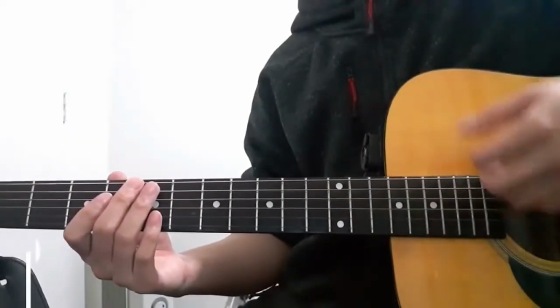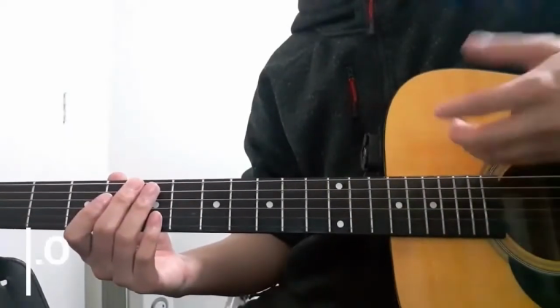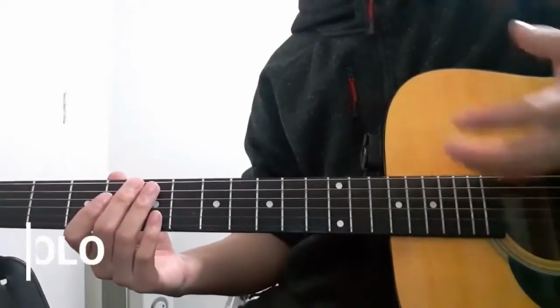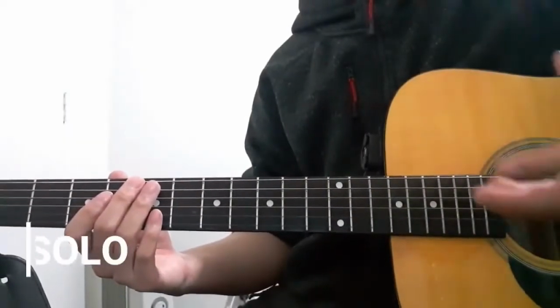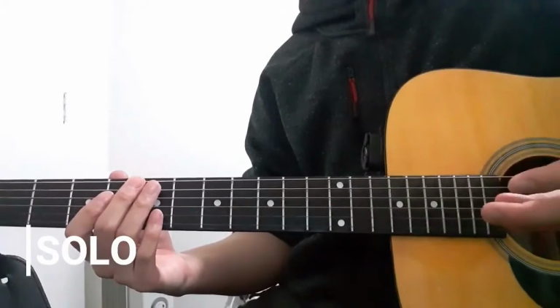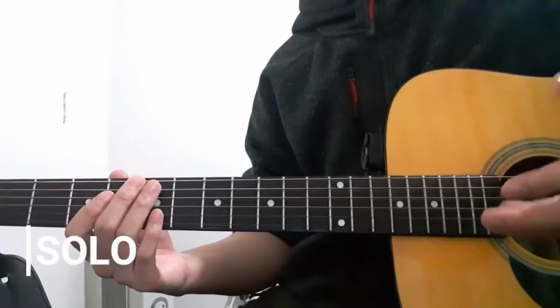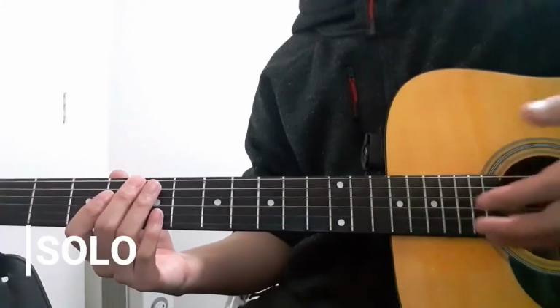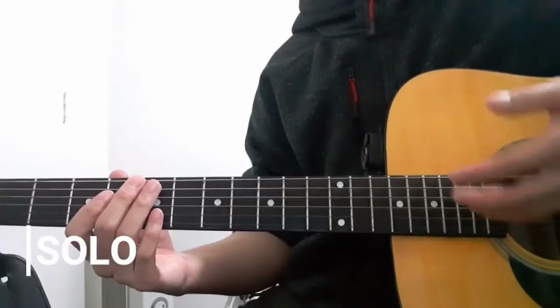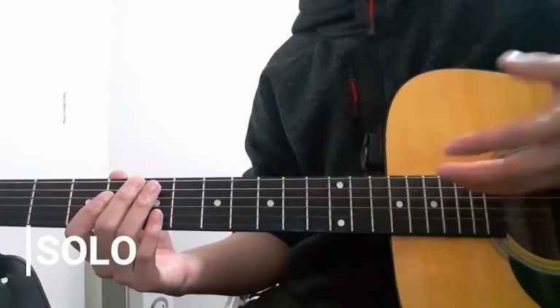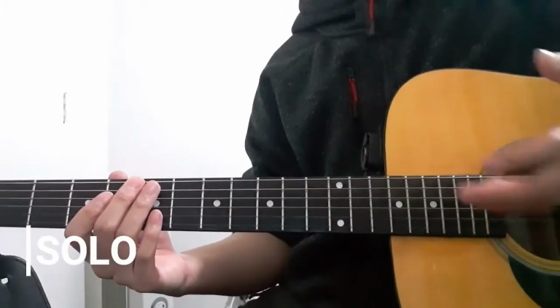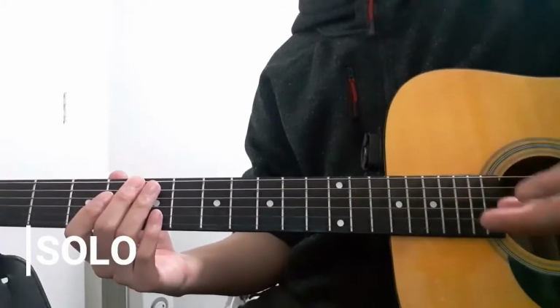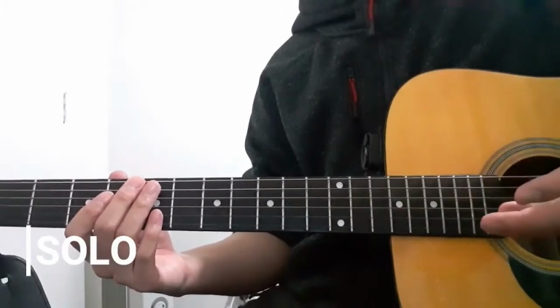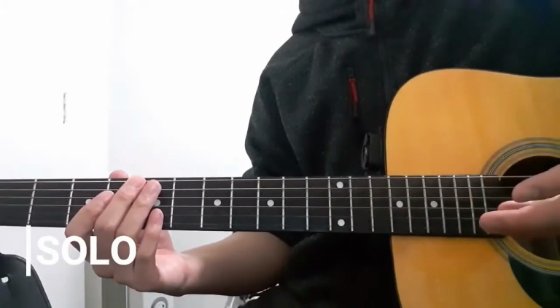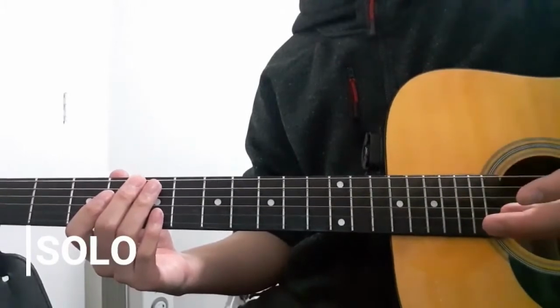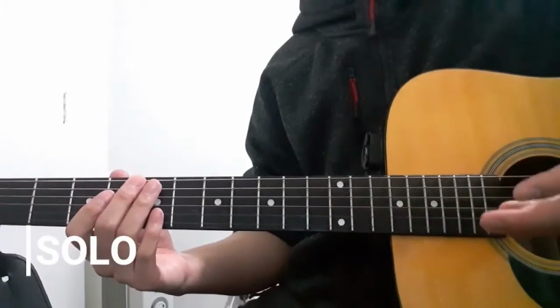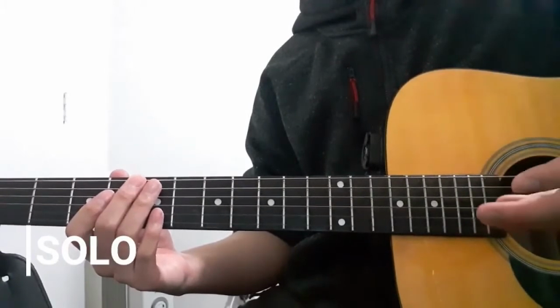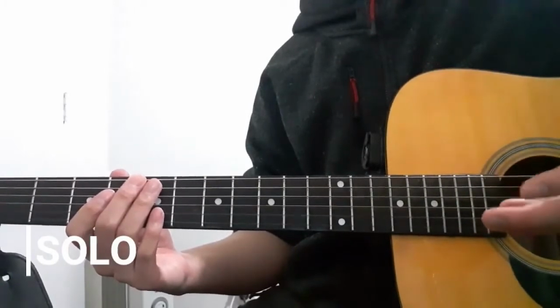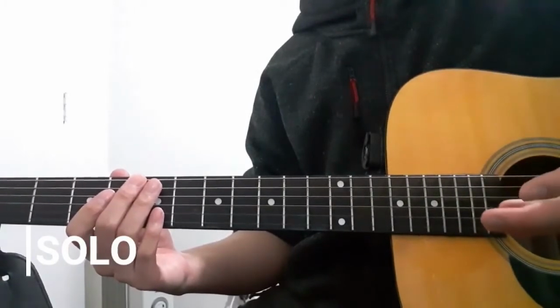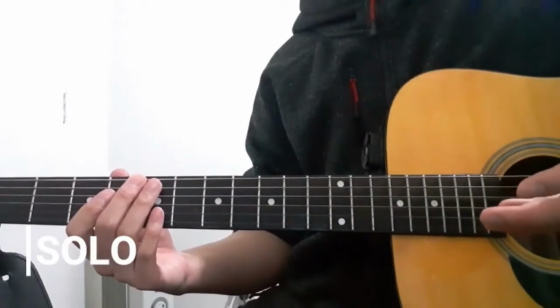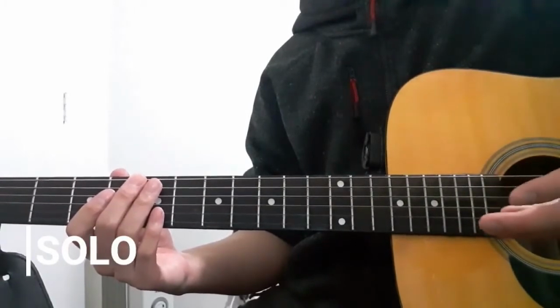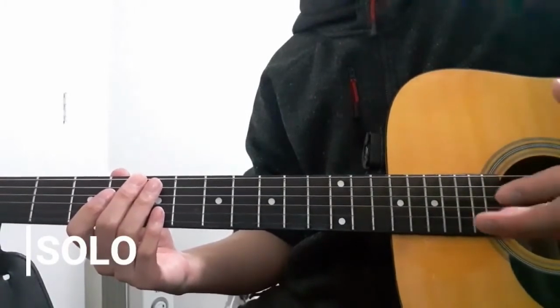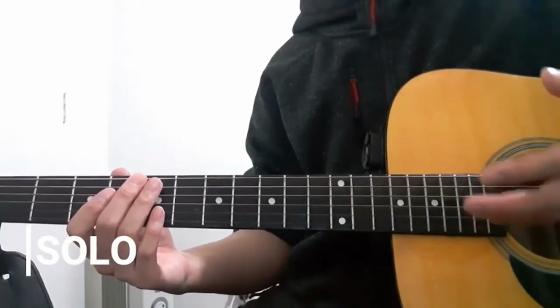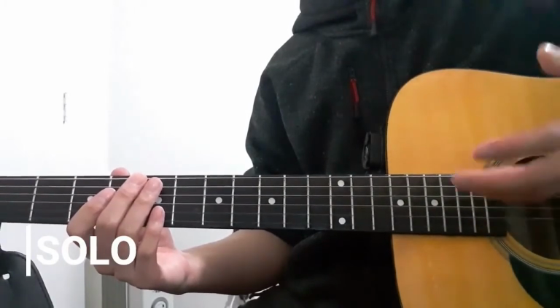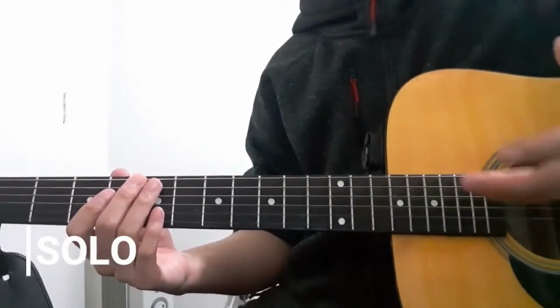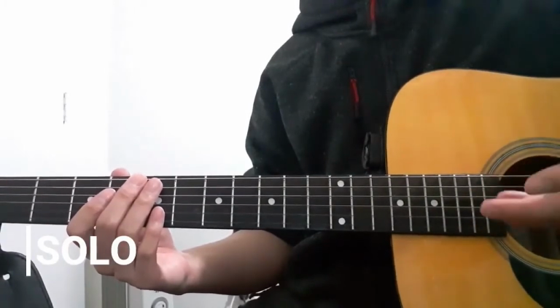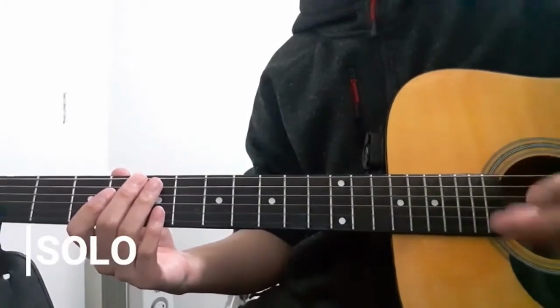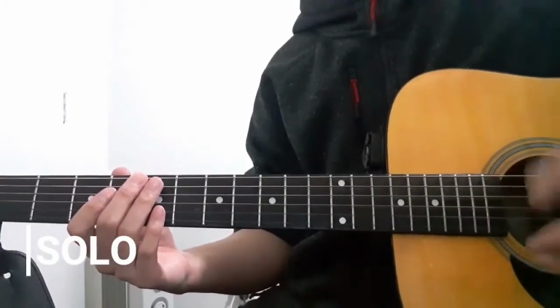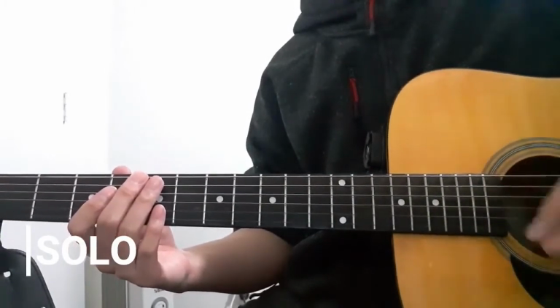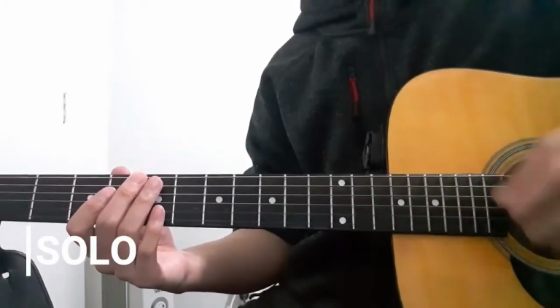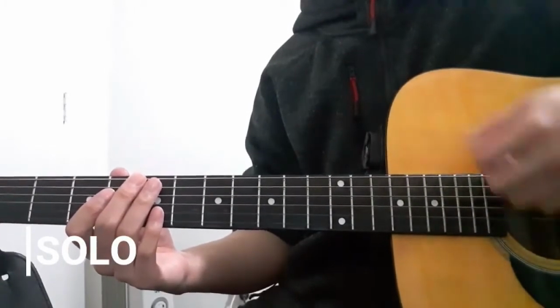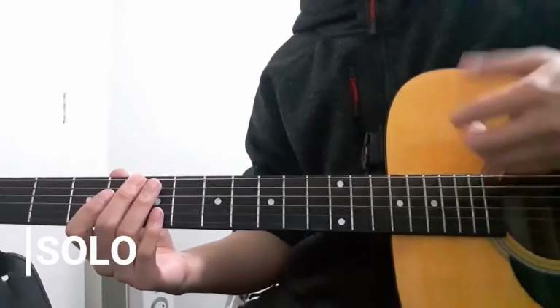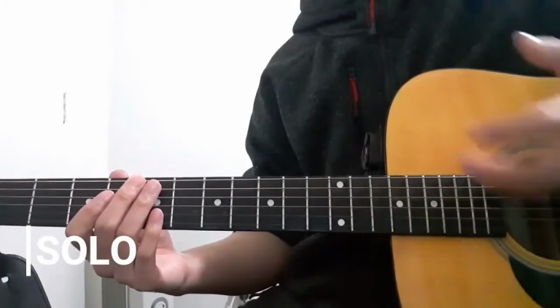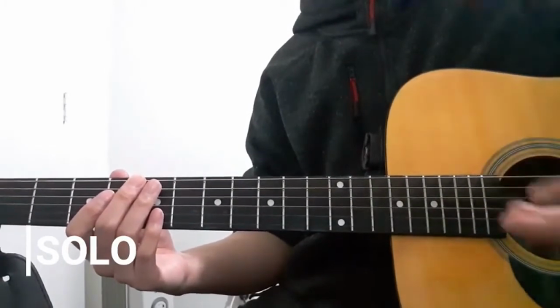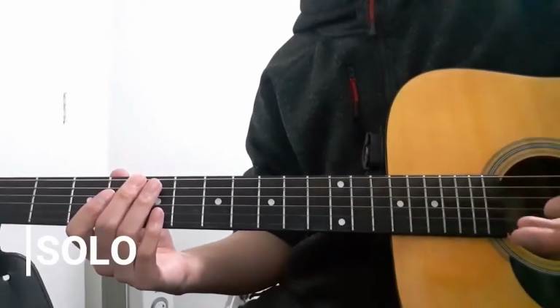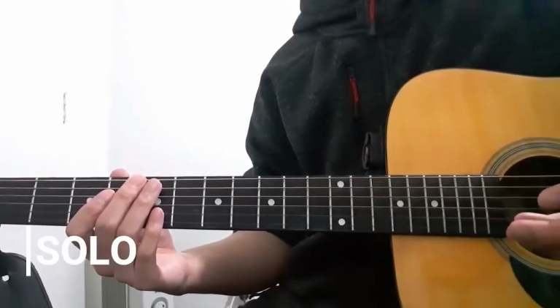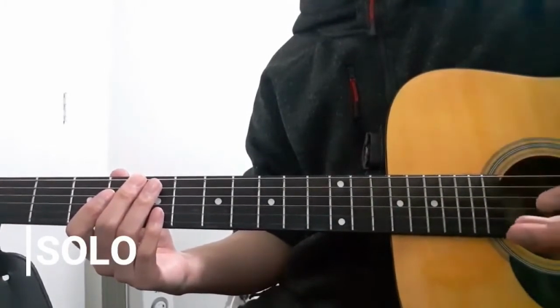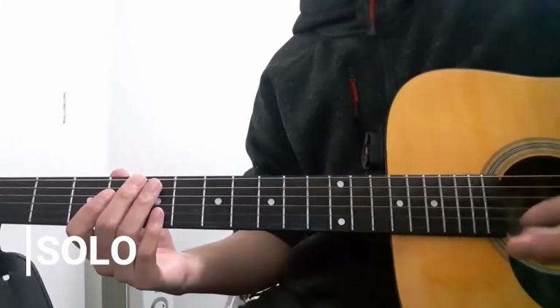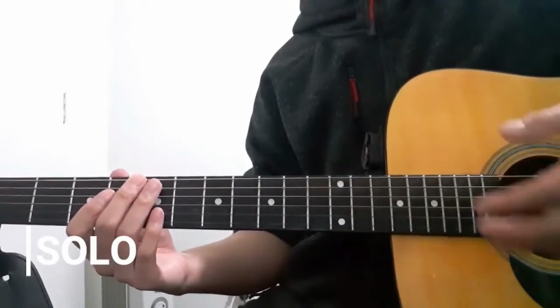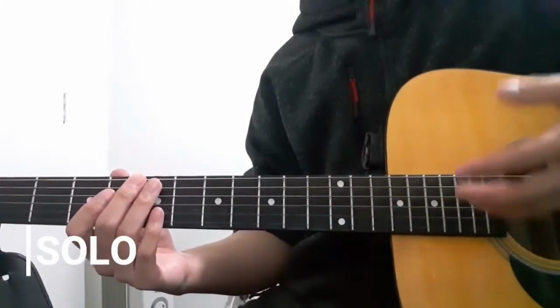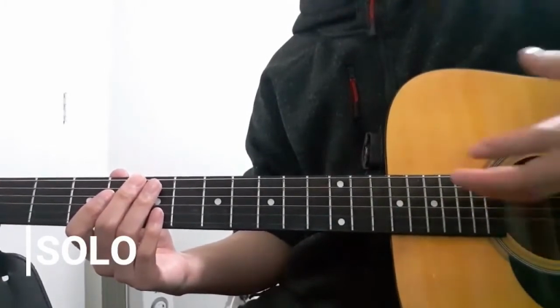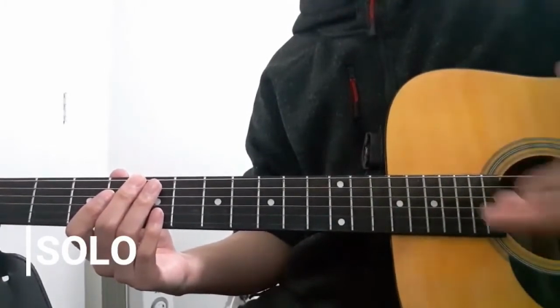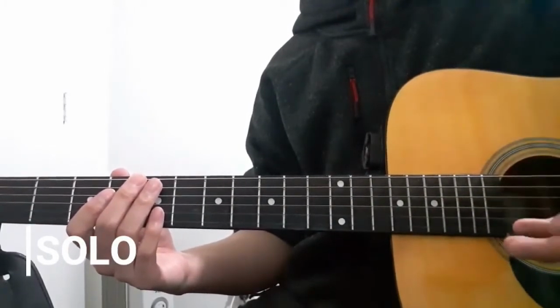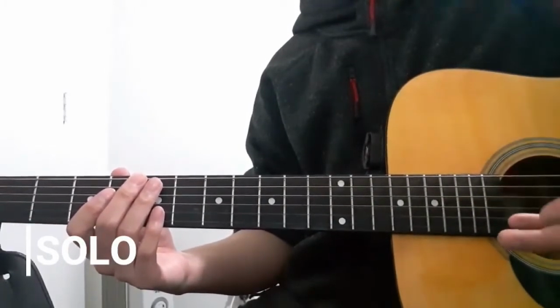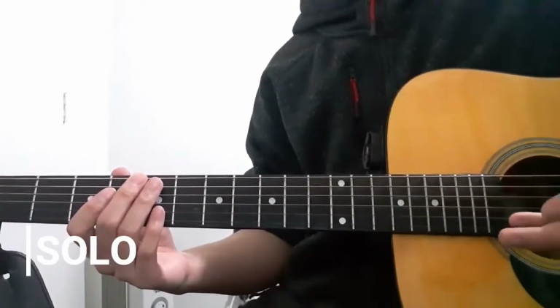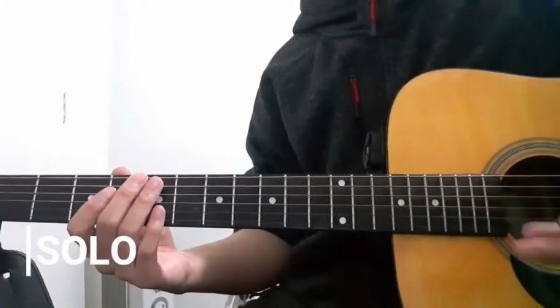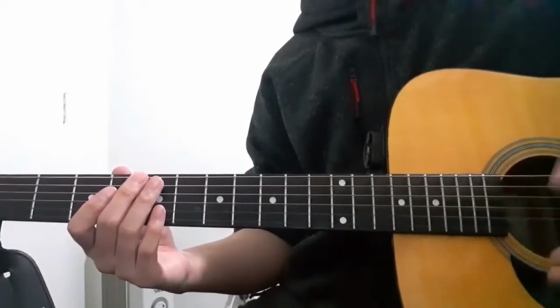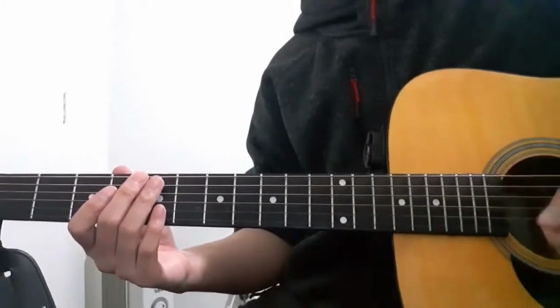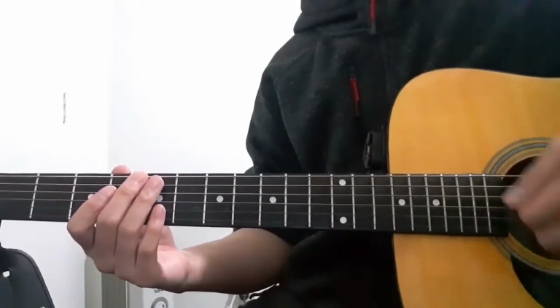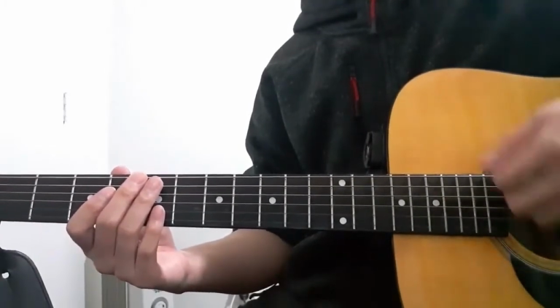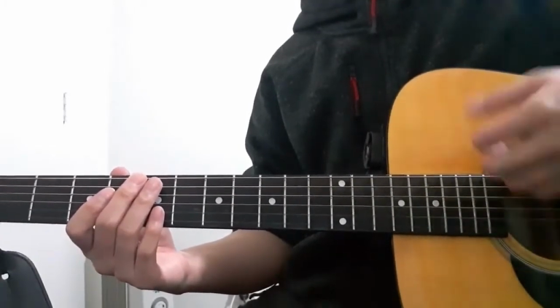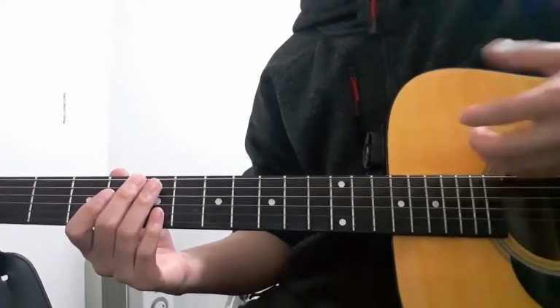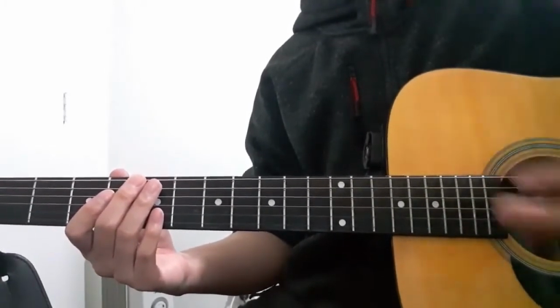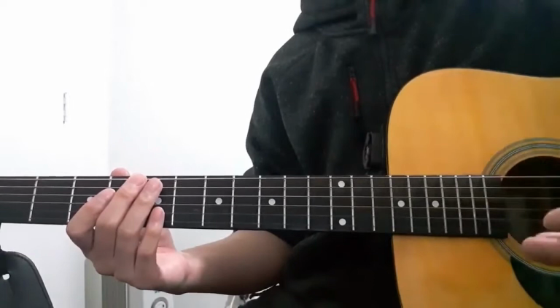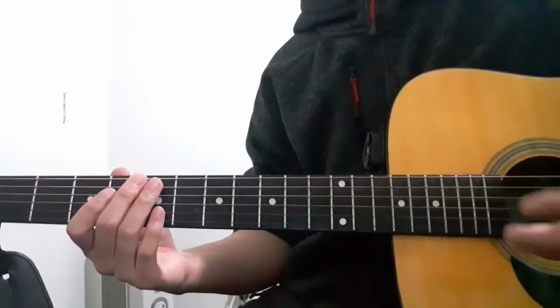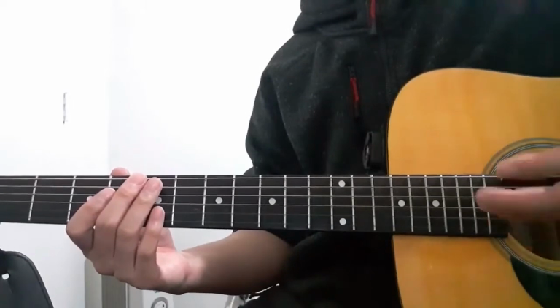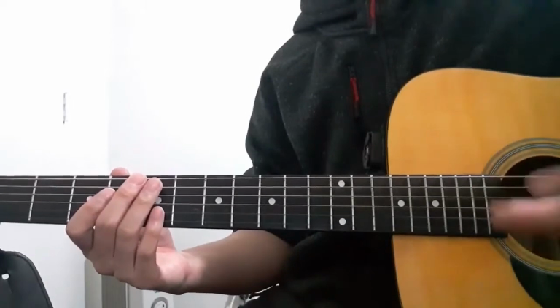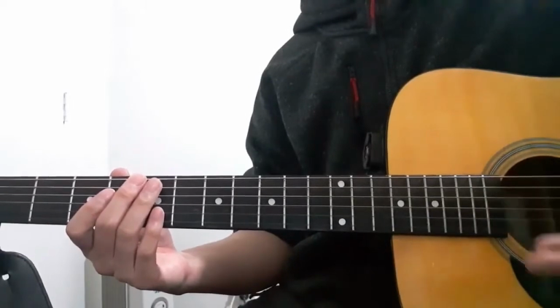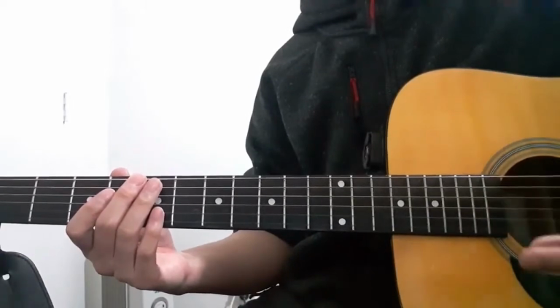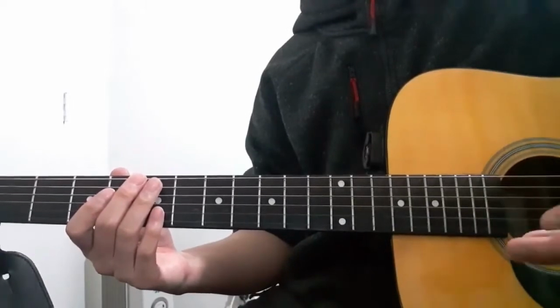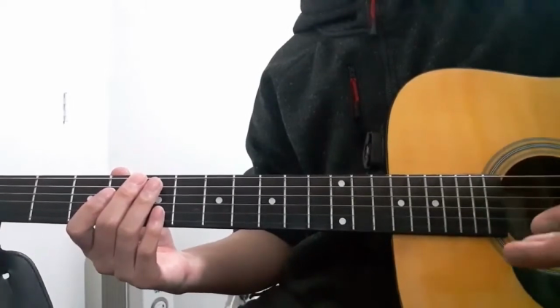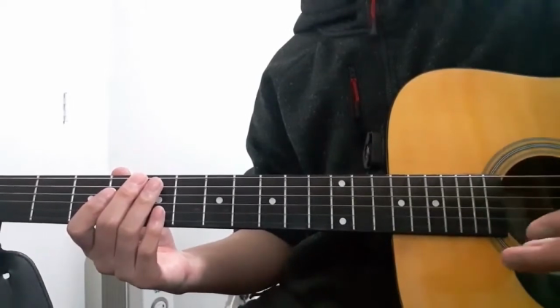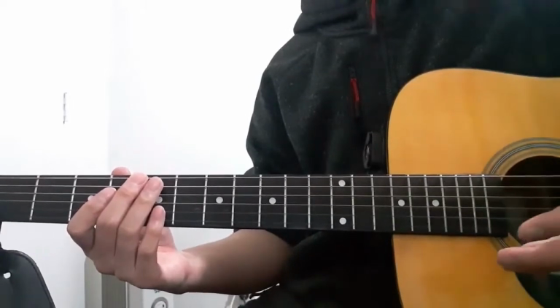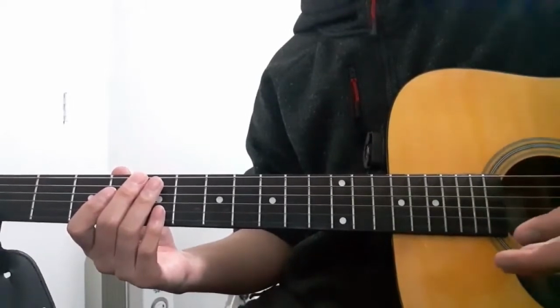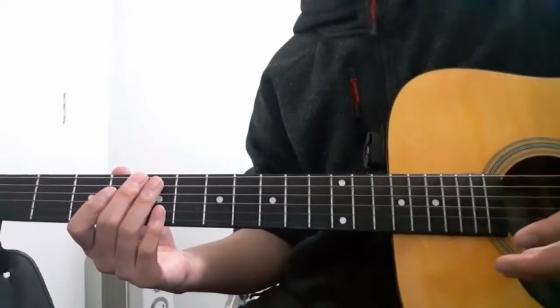When it comes to the rhythm part of the solo section of this song, I'm going to demonstrate it to you guys first. Allow me to demonstrate it for you.